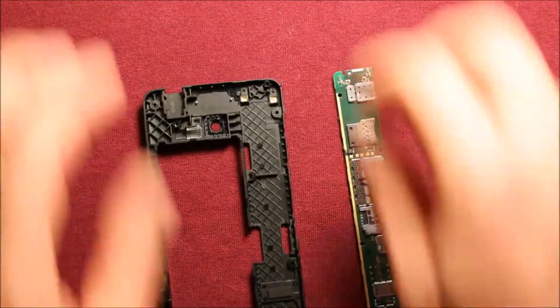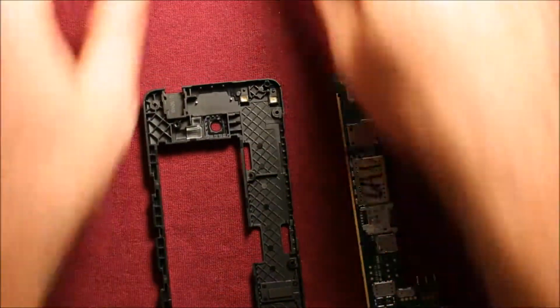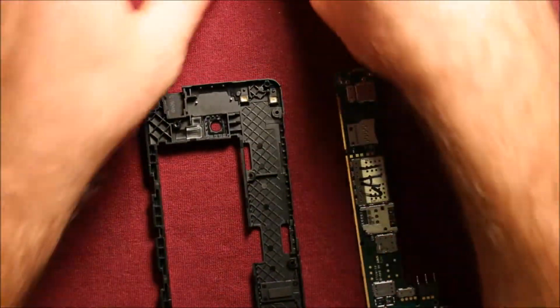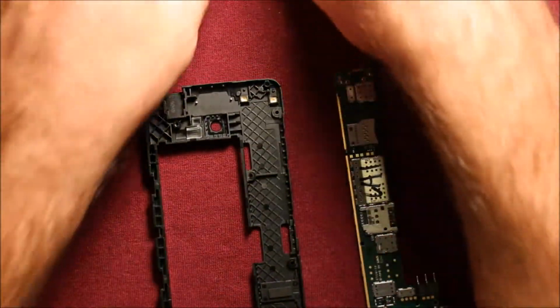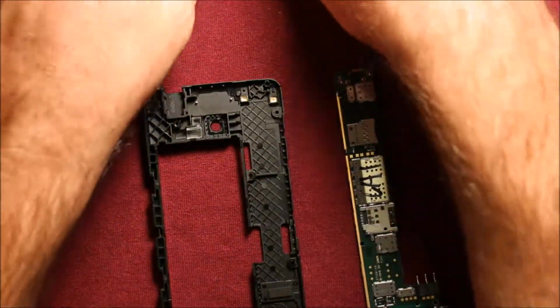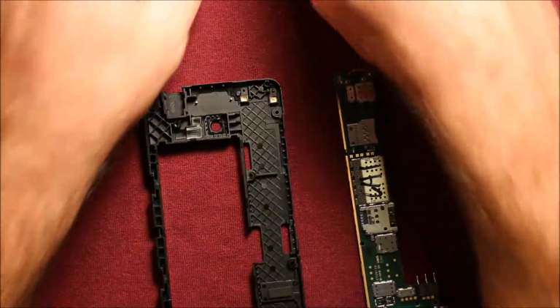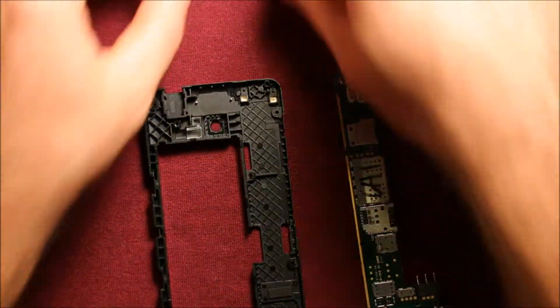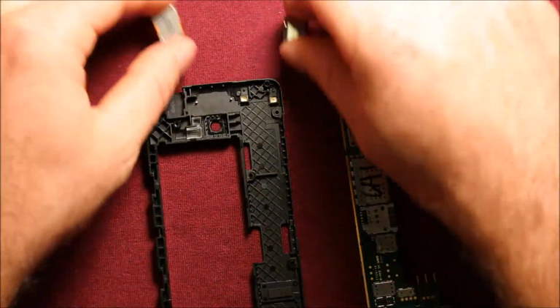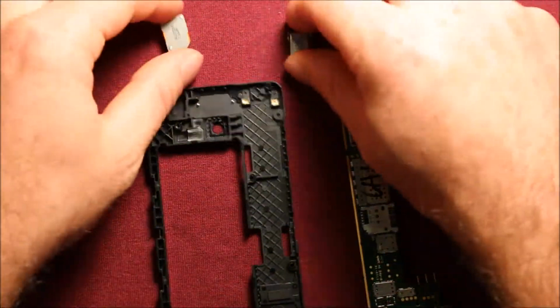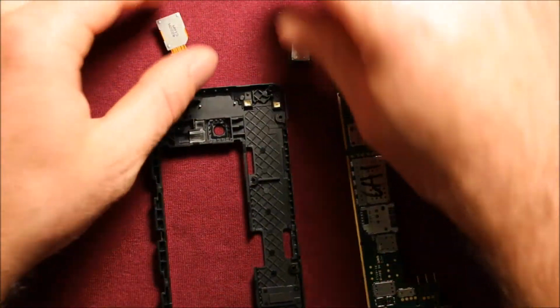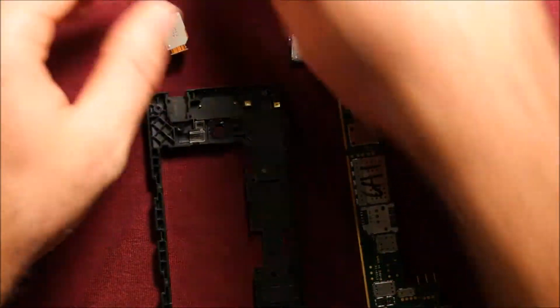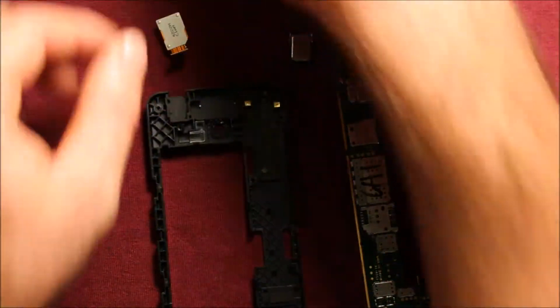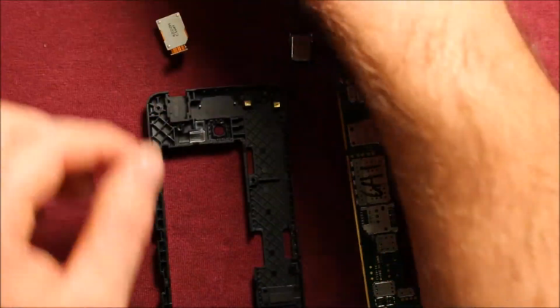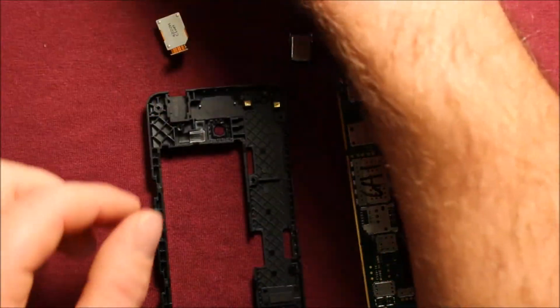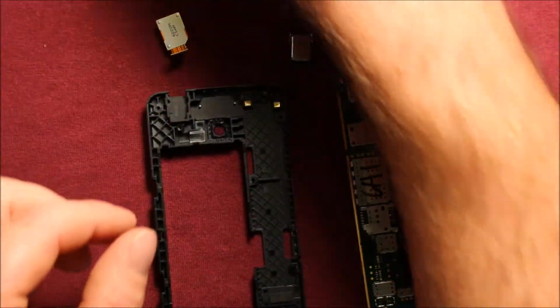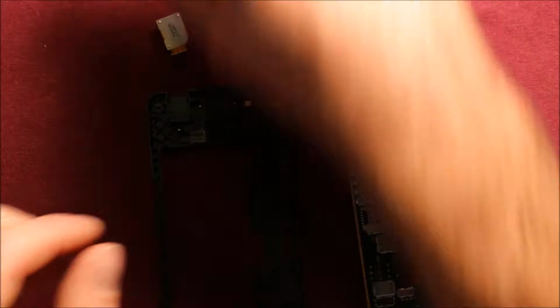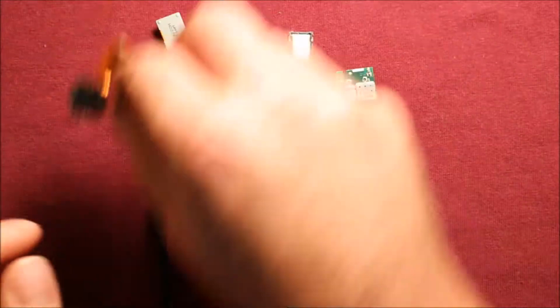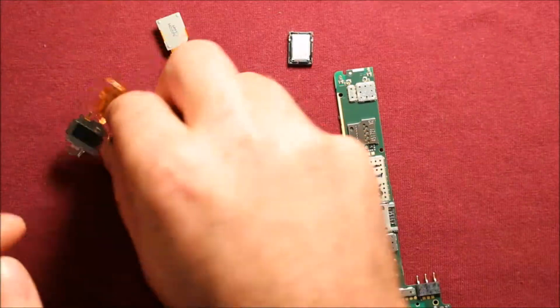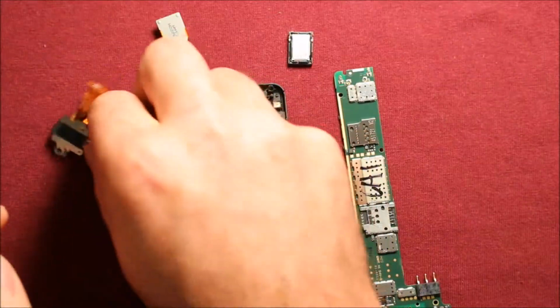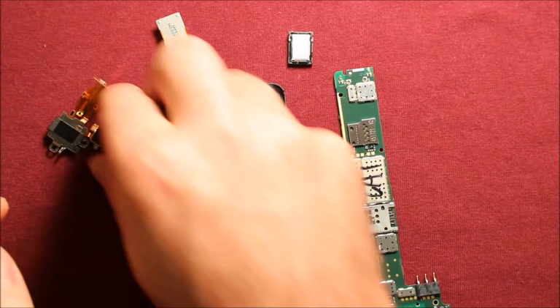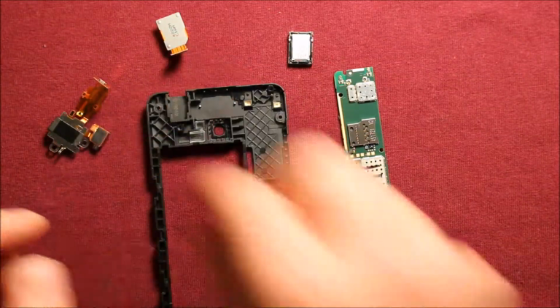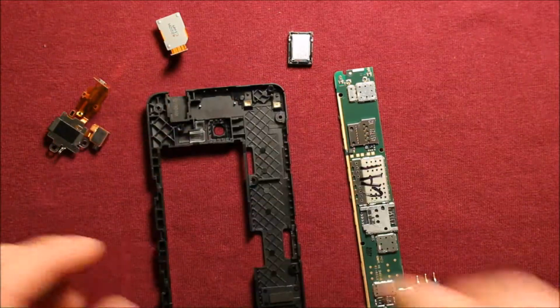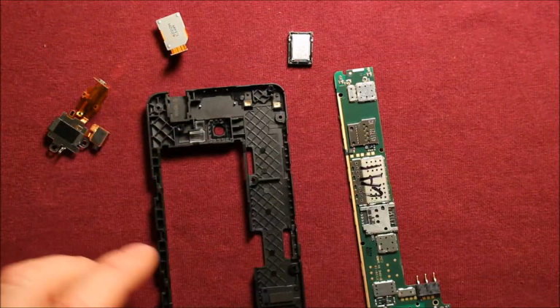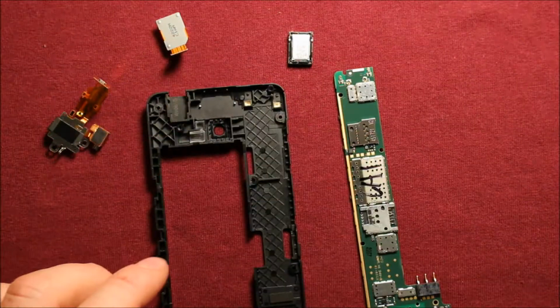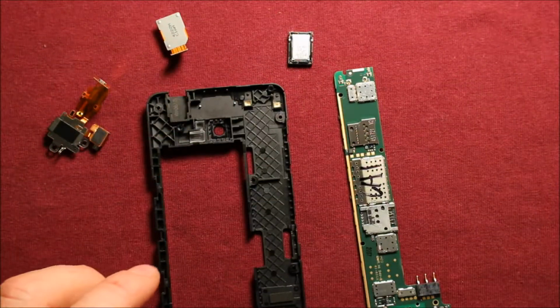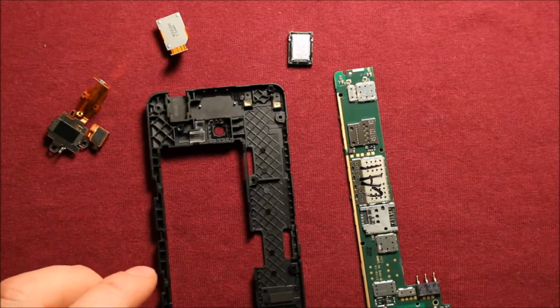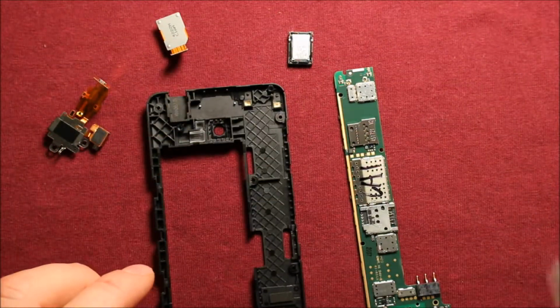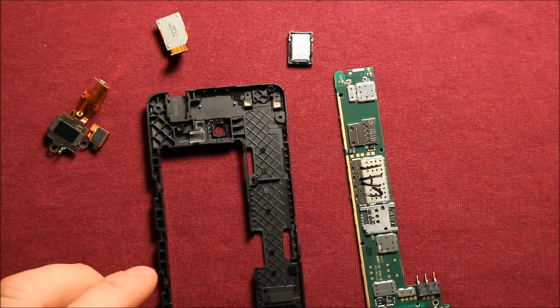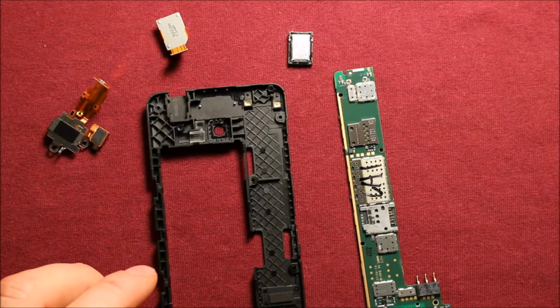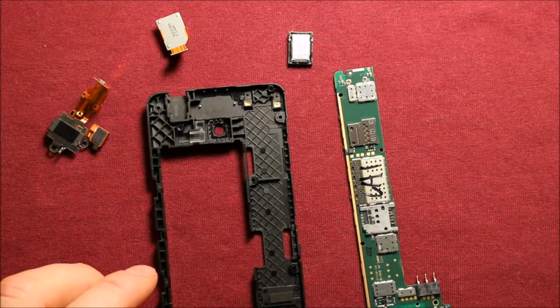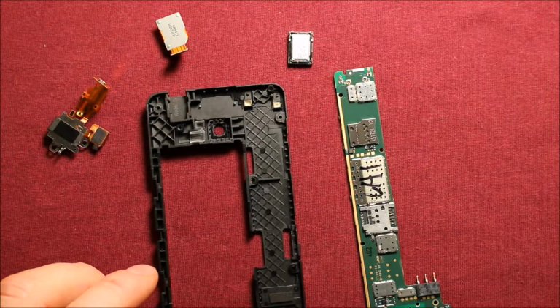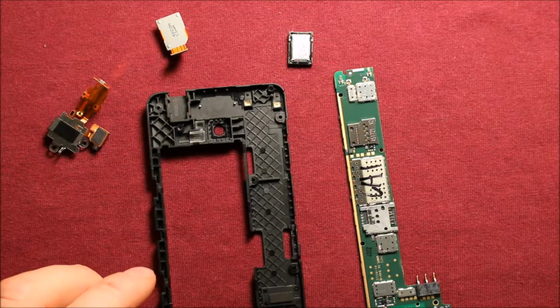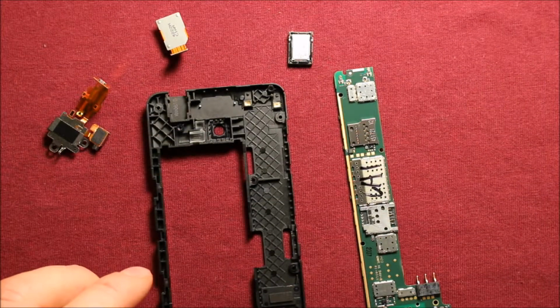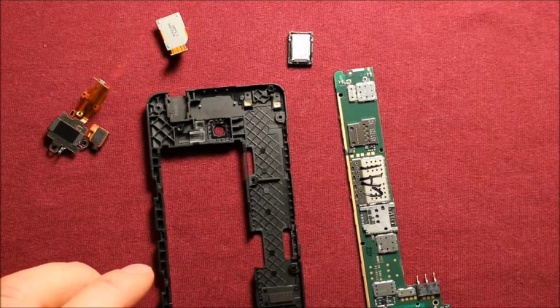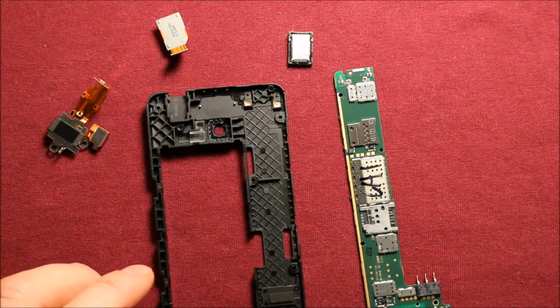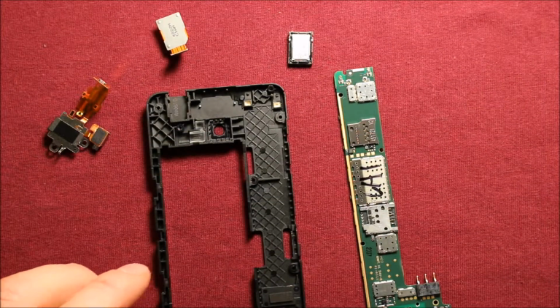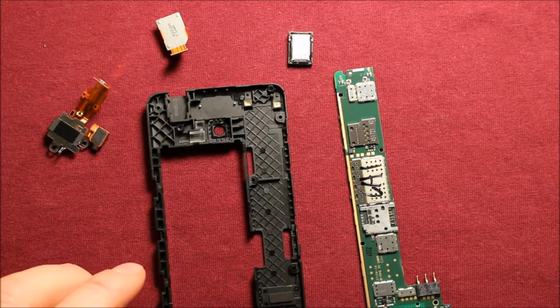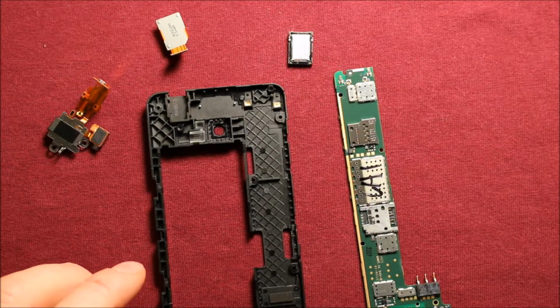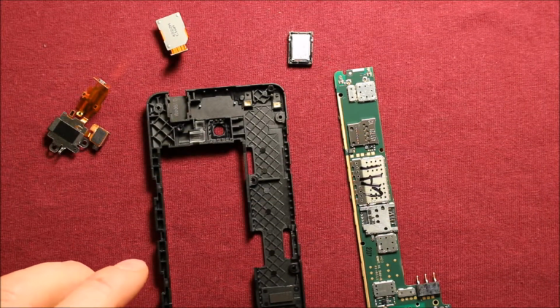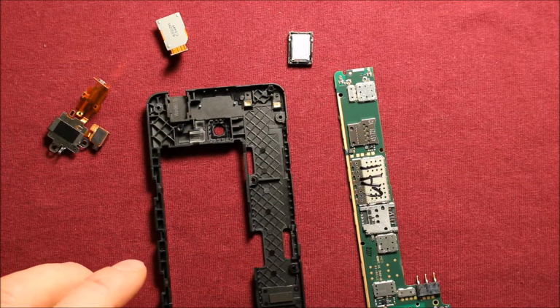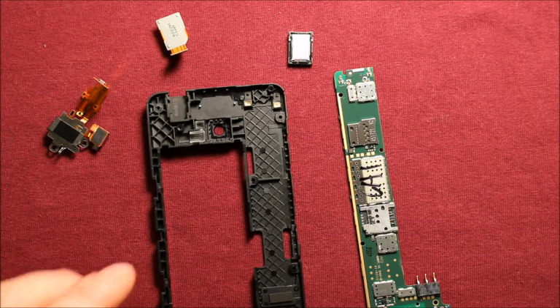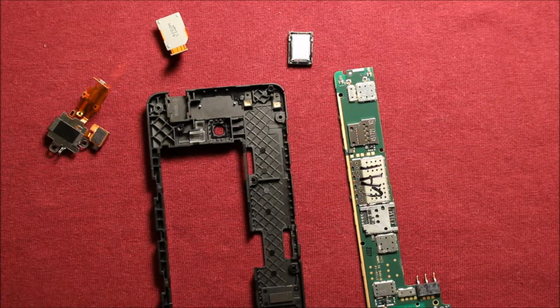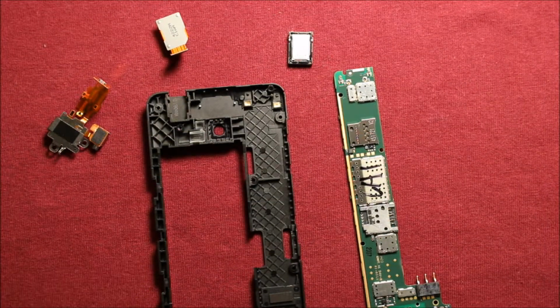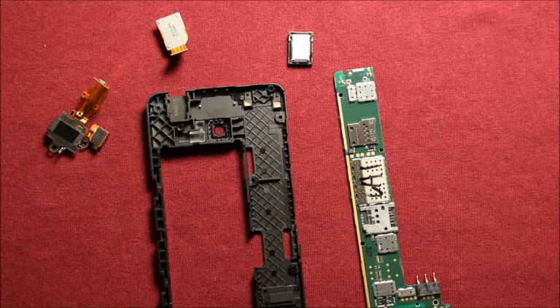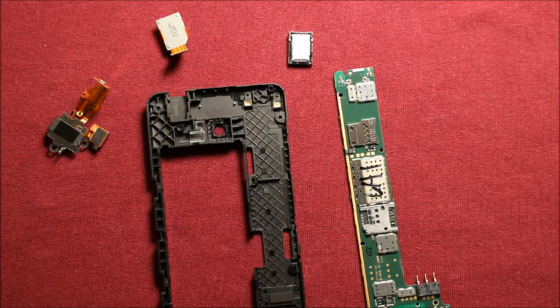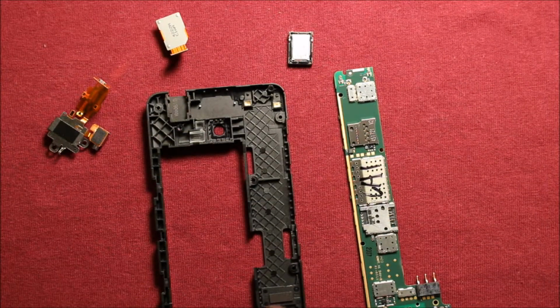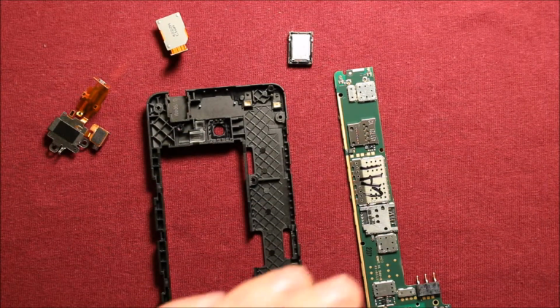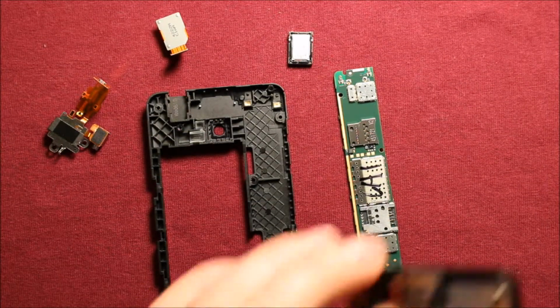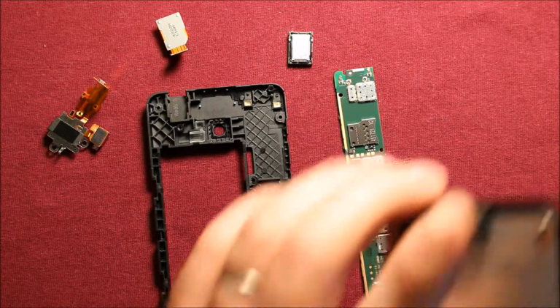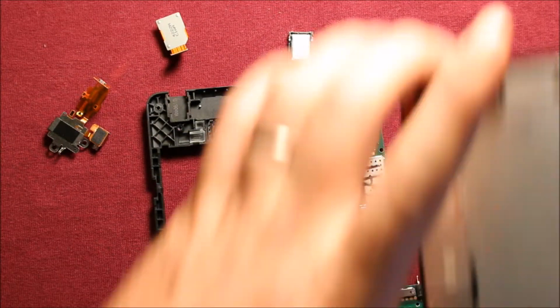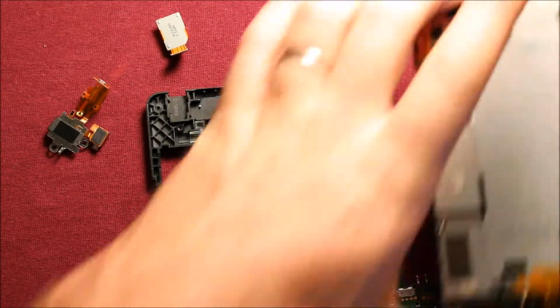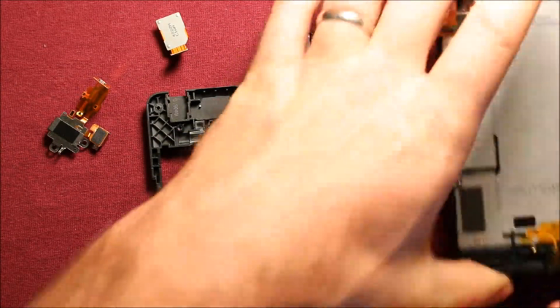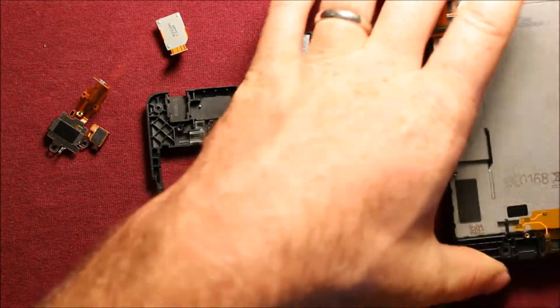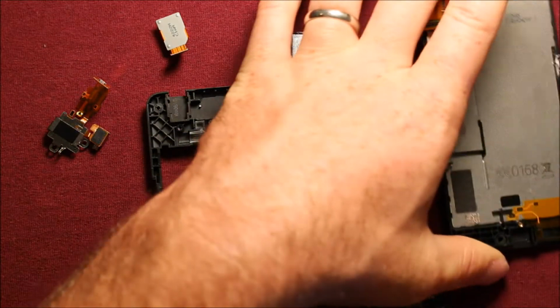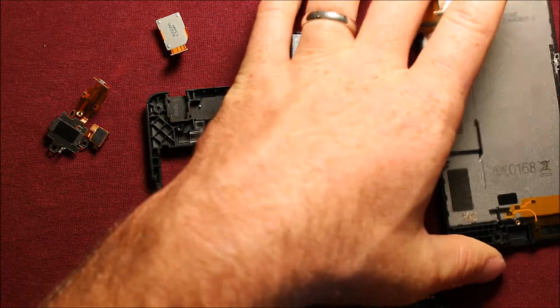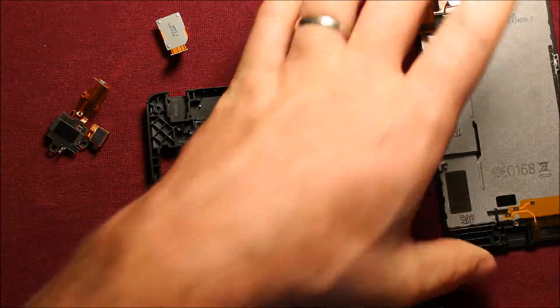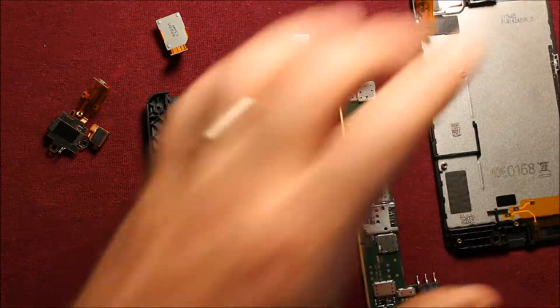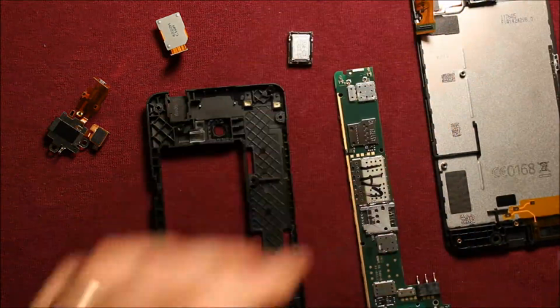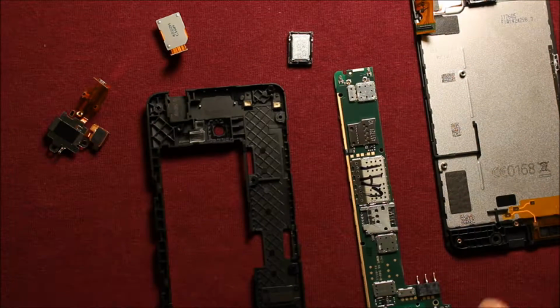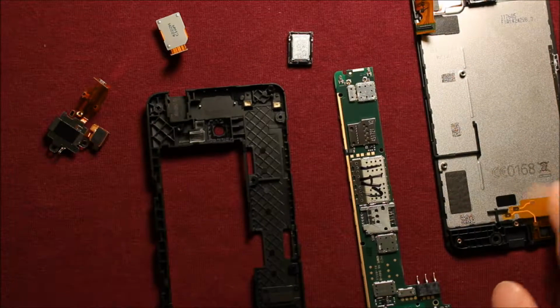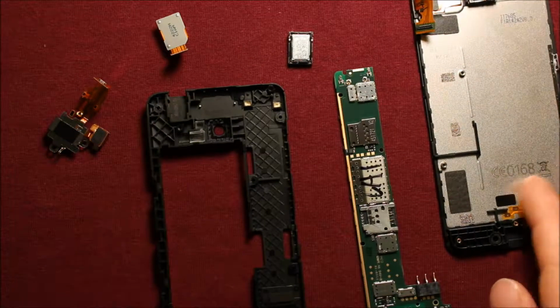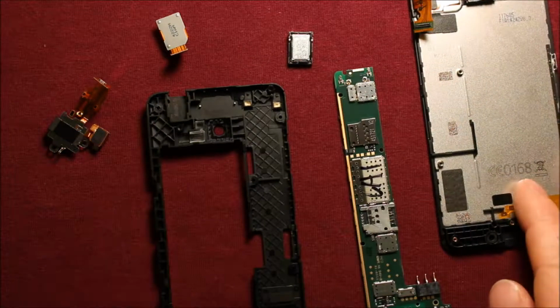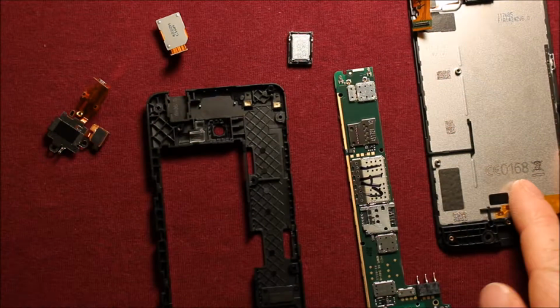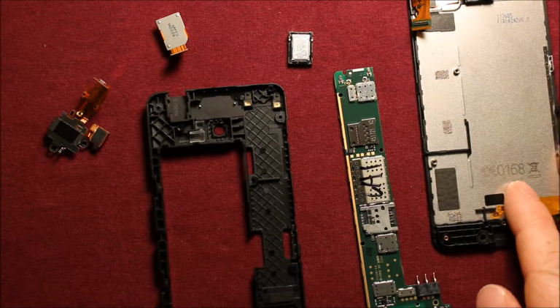So there you have your complete disassembly — all the parts and the screen as well.